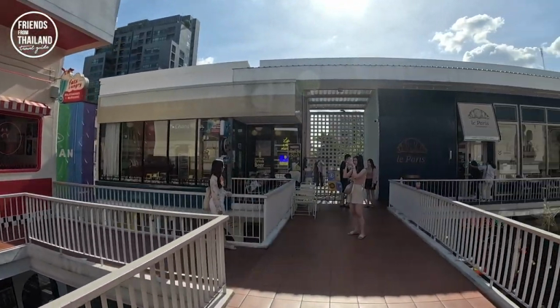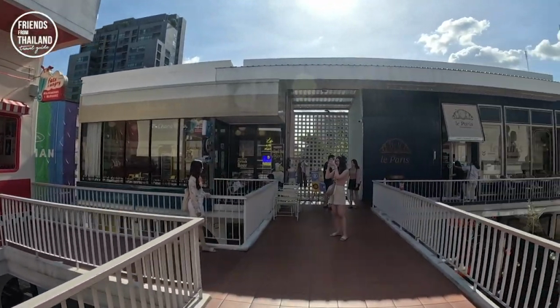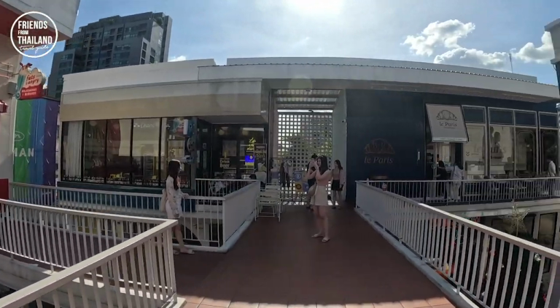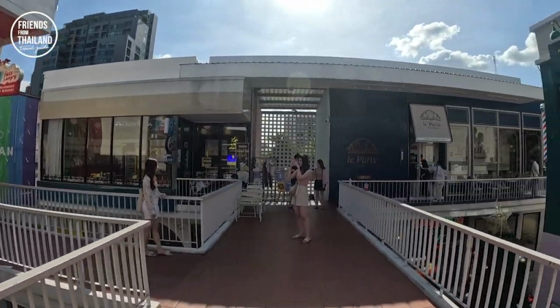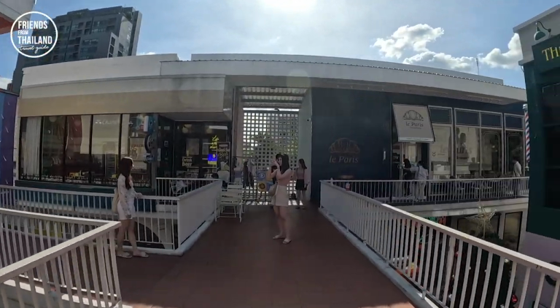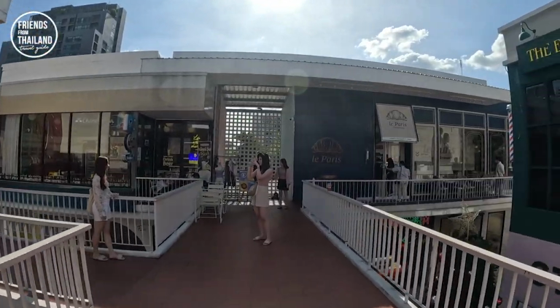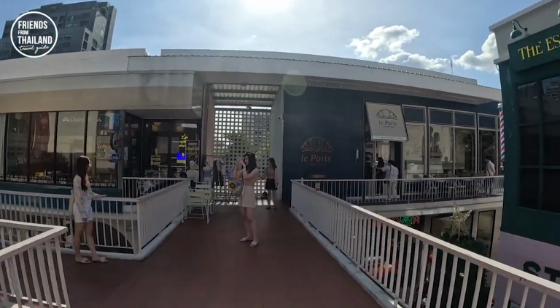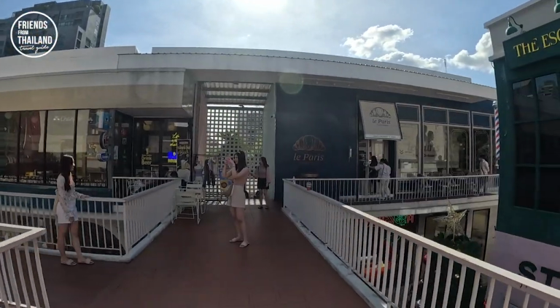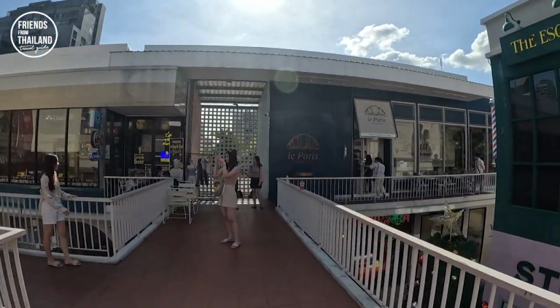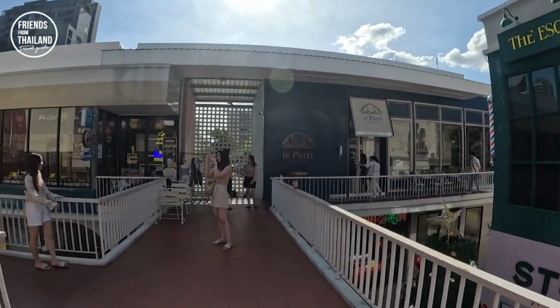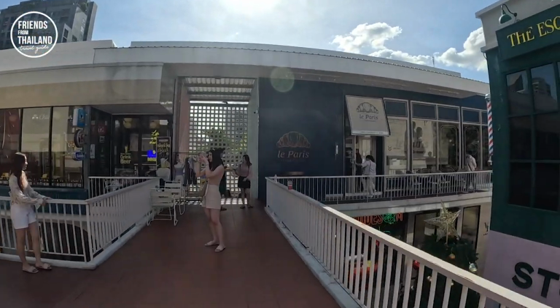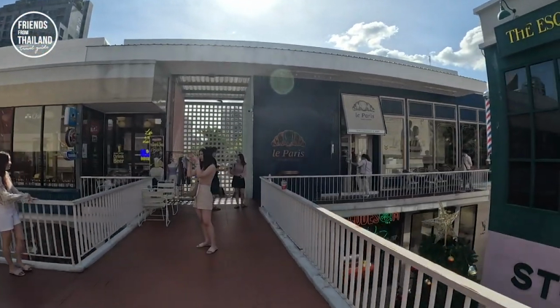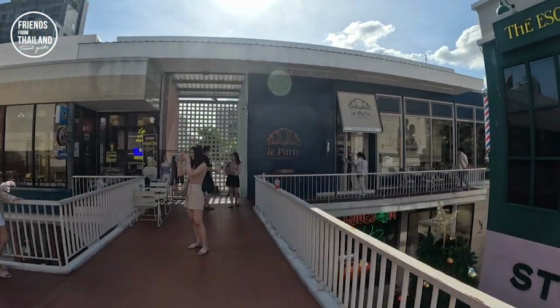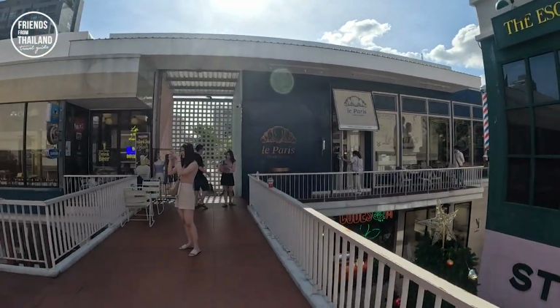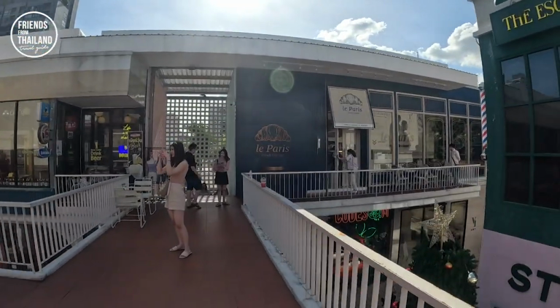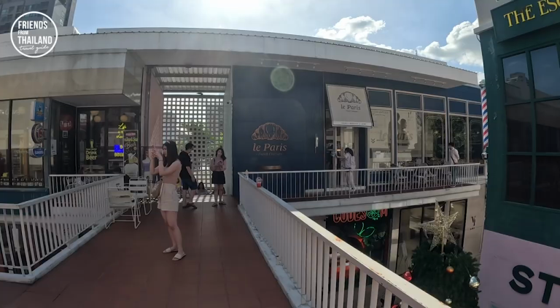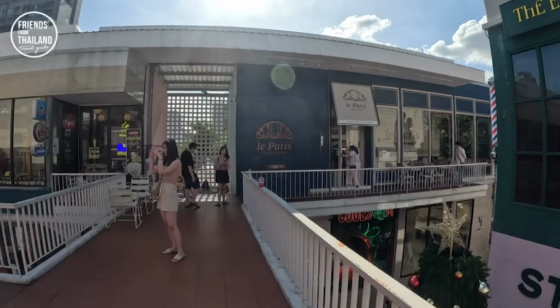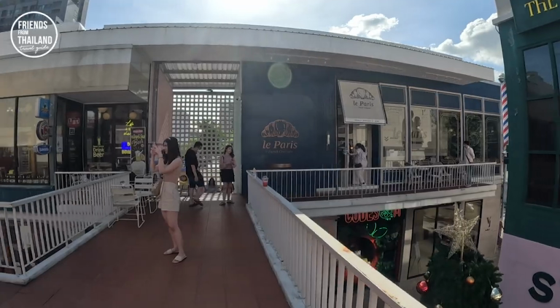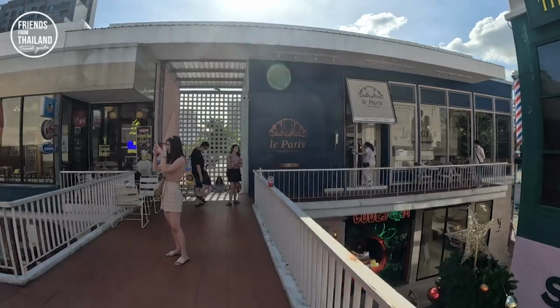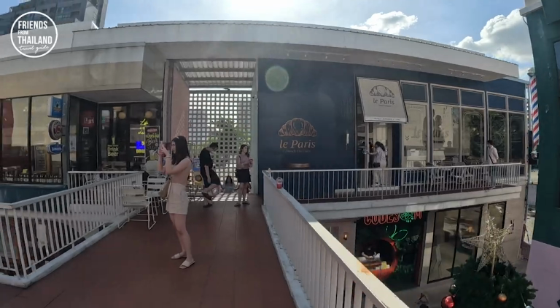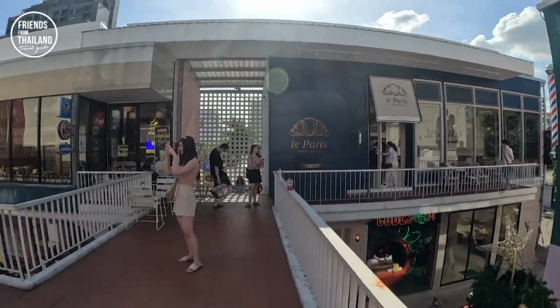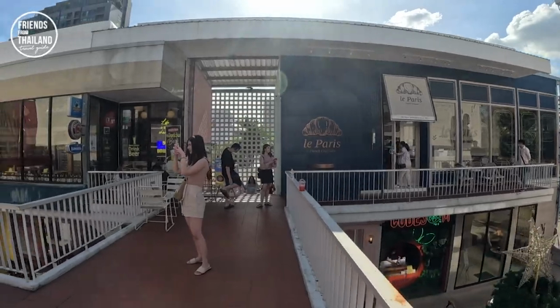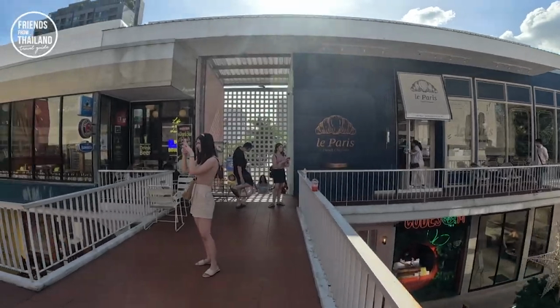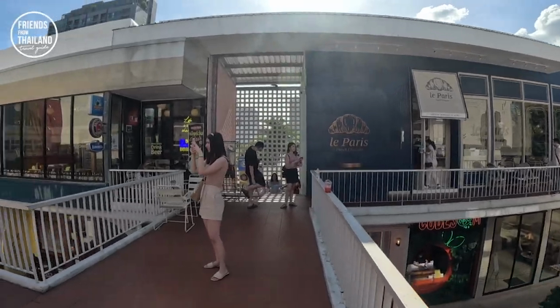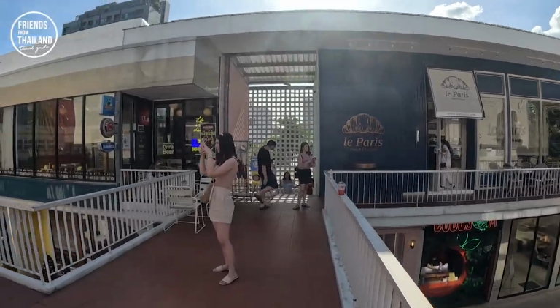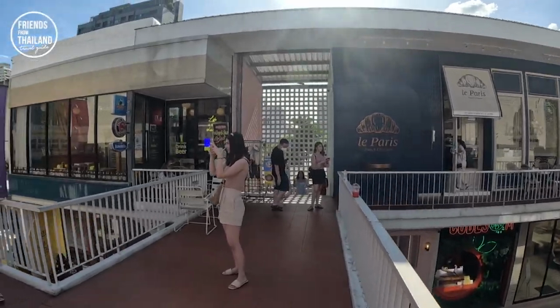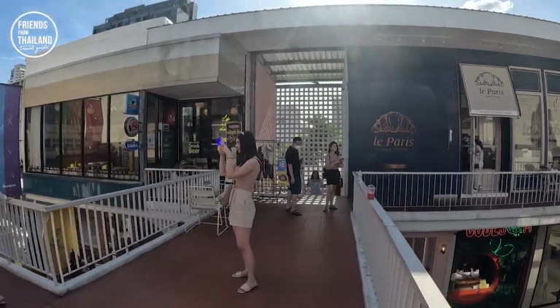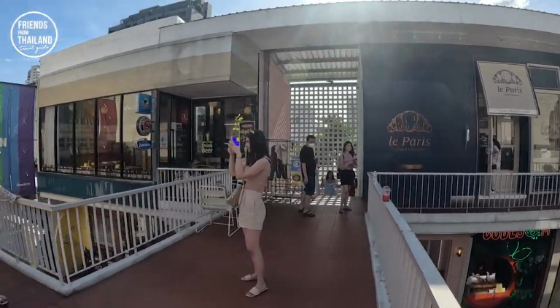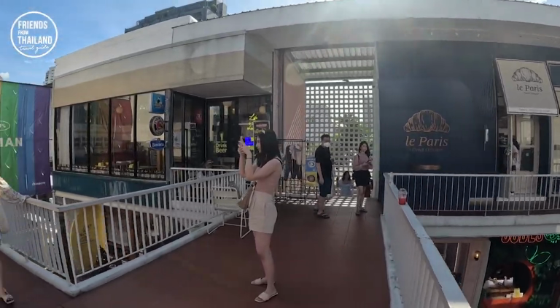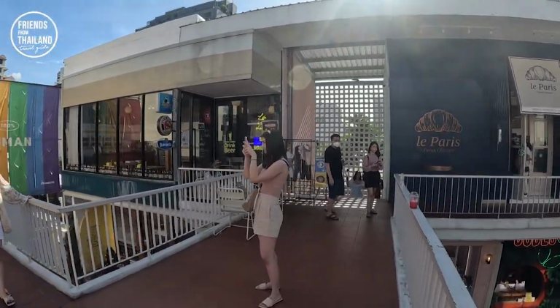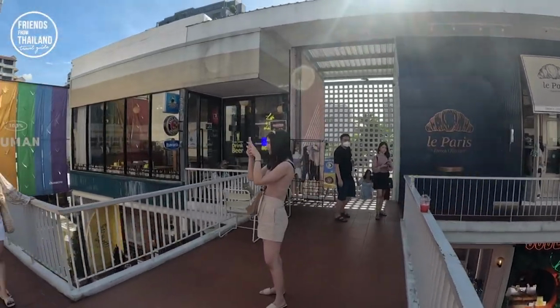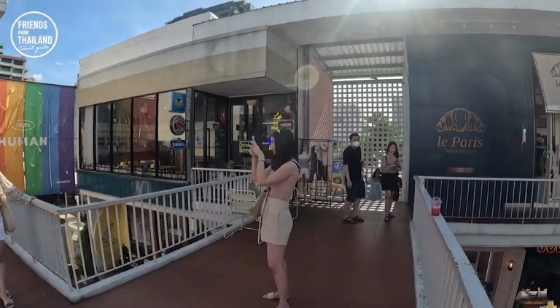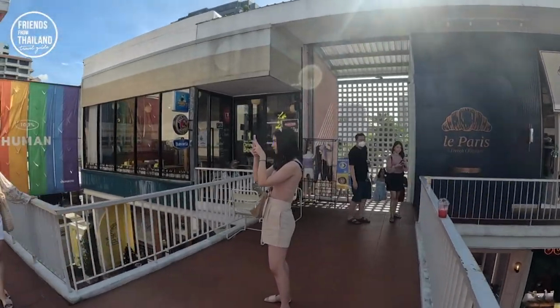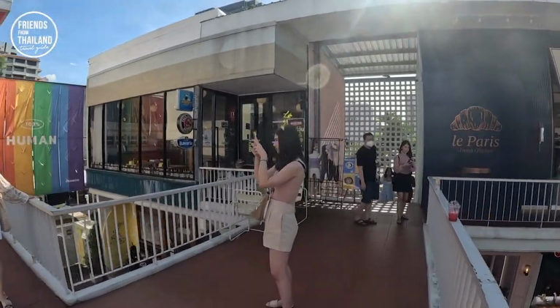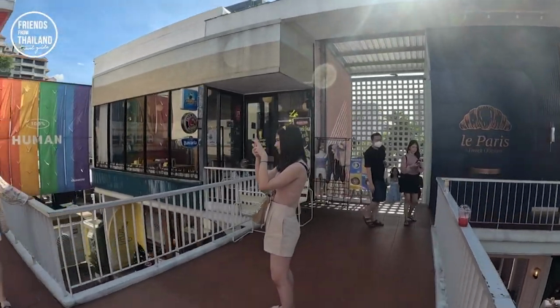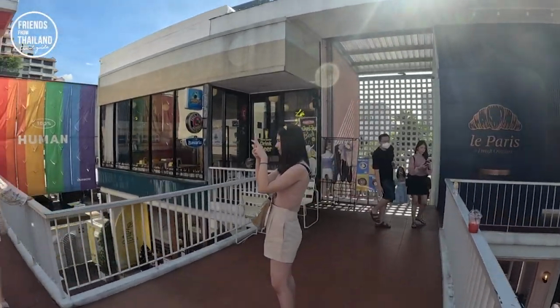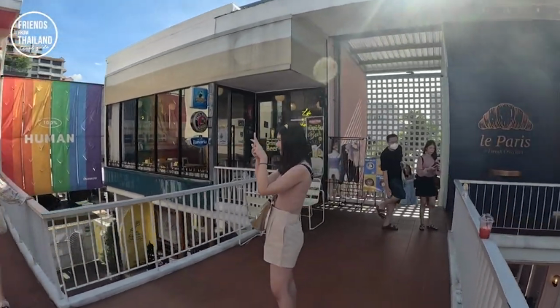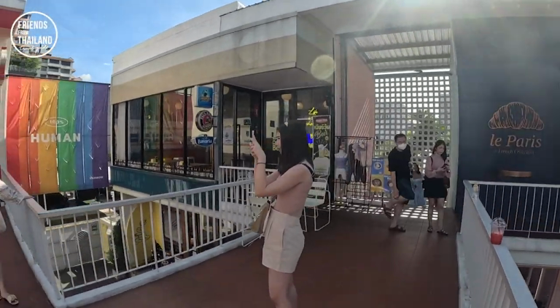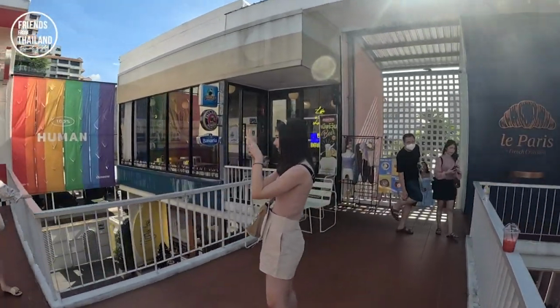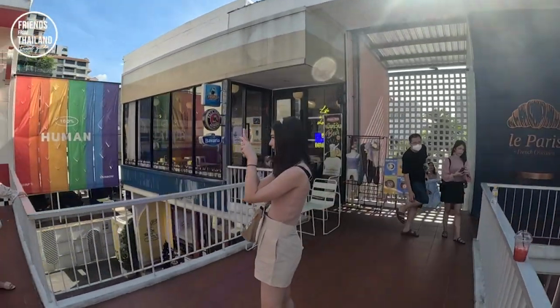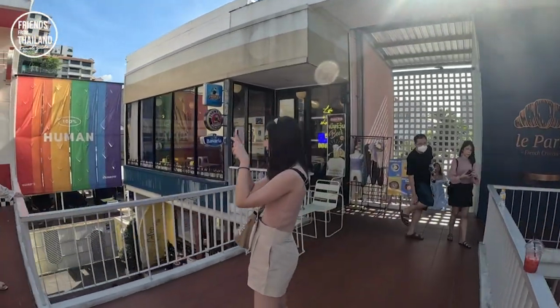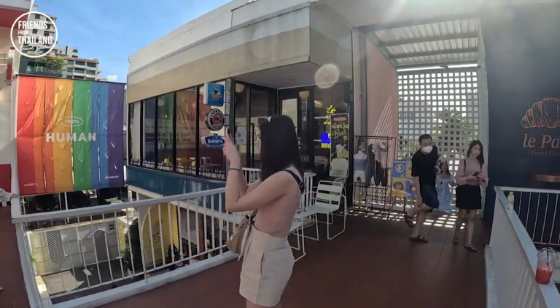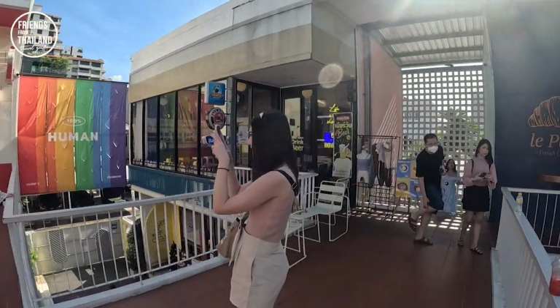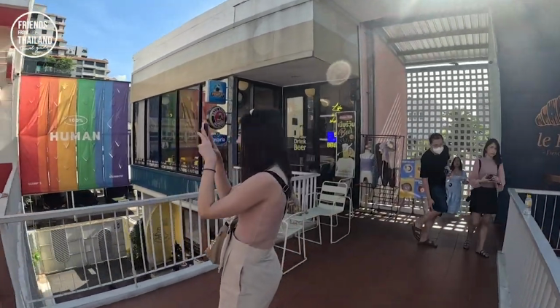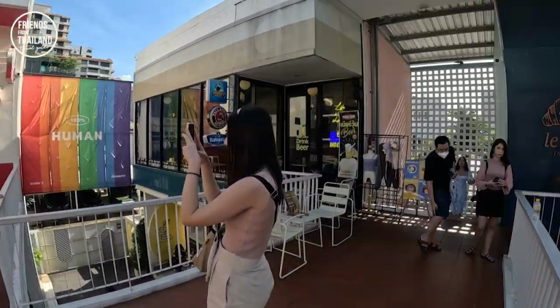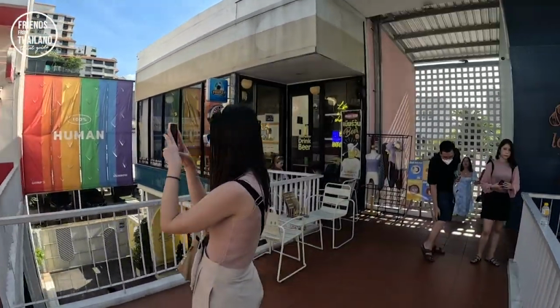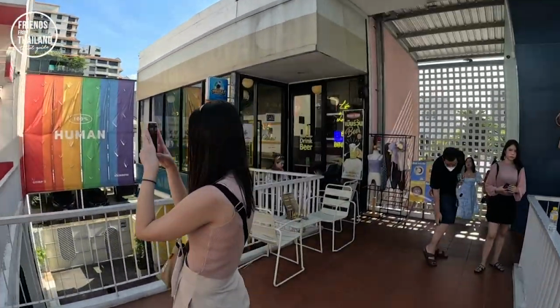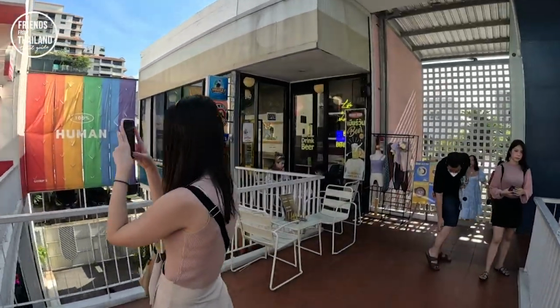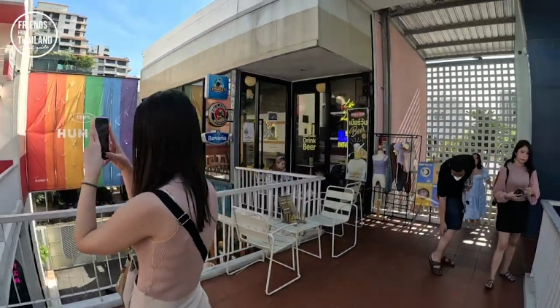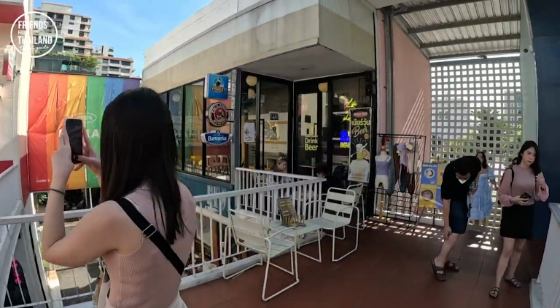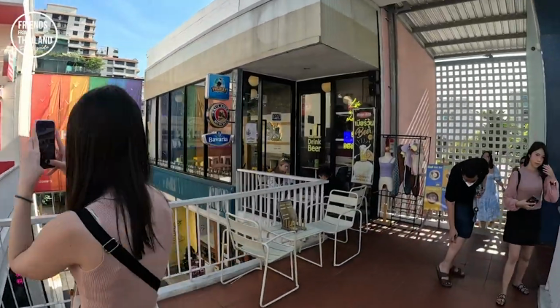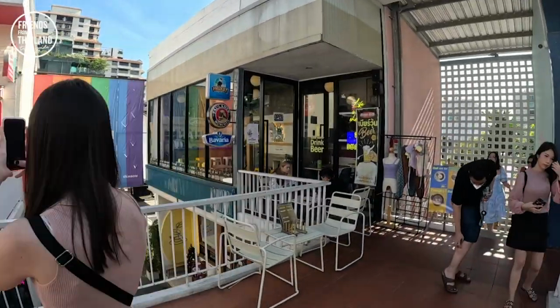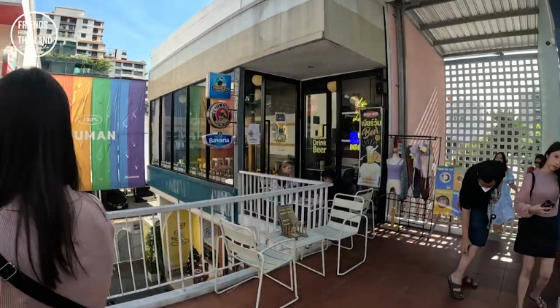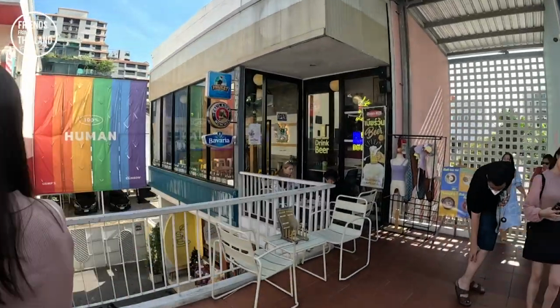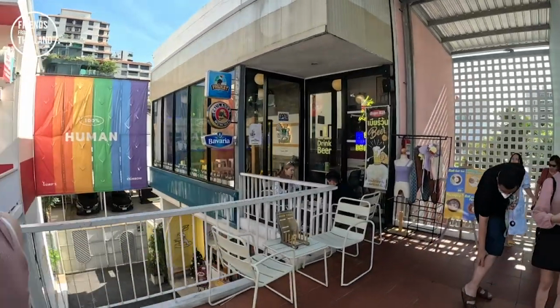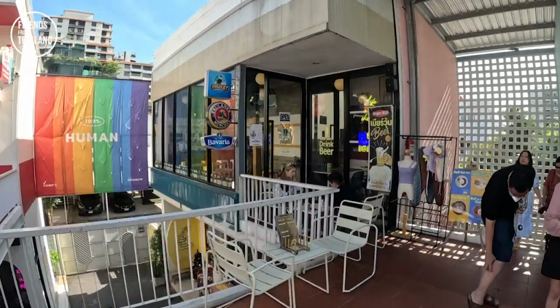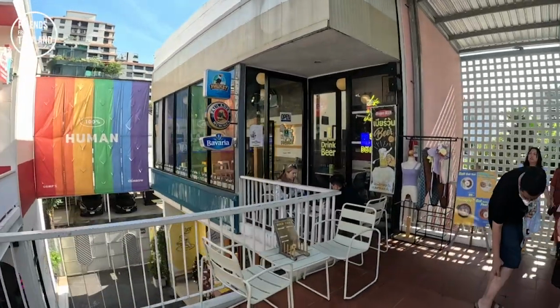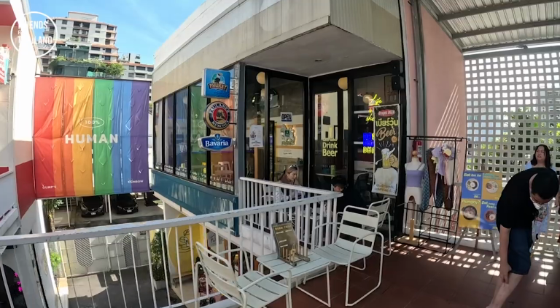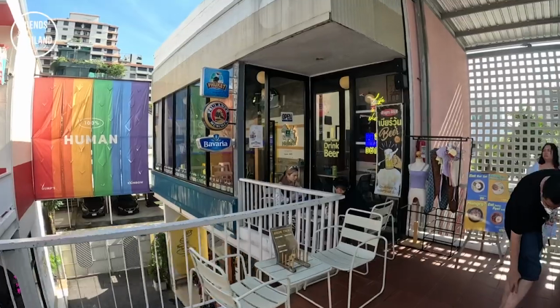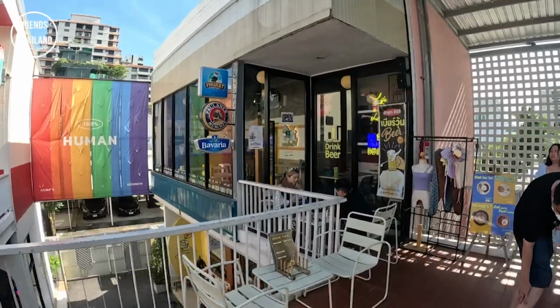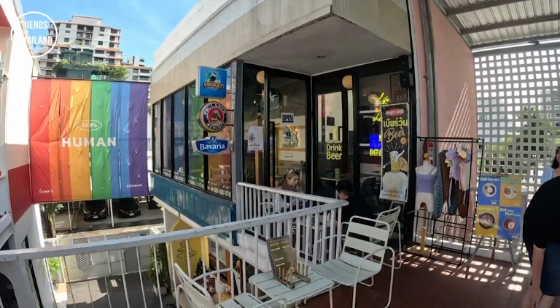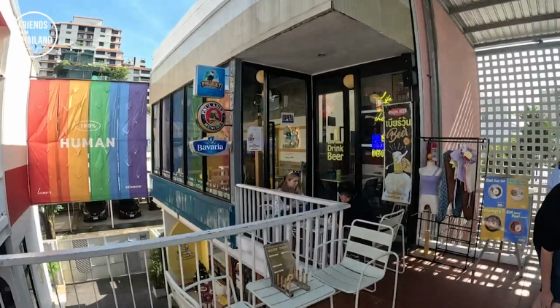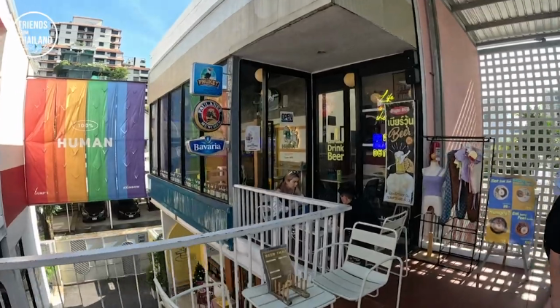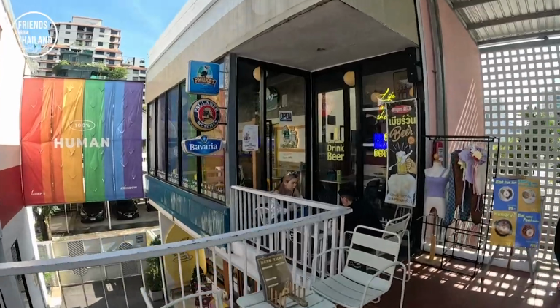Actually, around the area of Ari, there are plenty of cafes and coffee shops. Stay tuned.